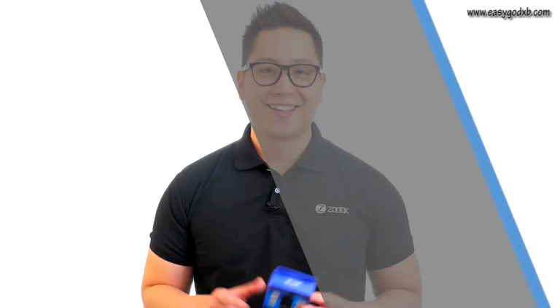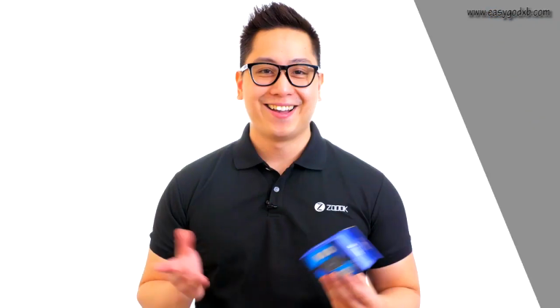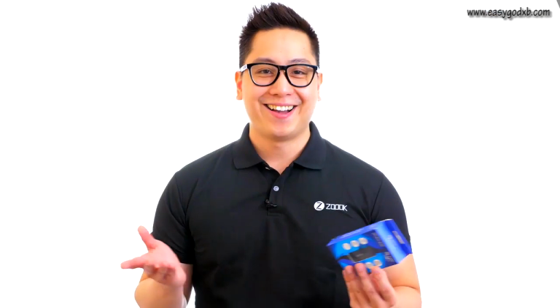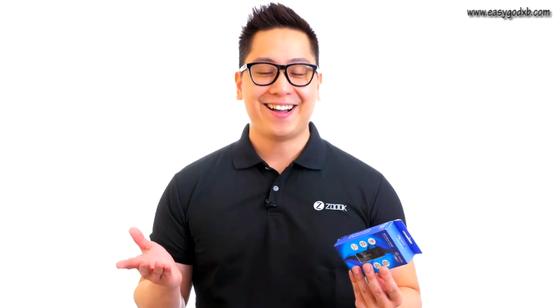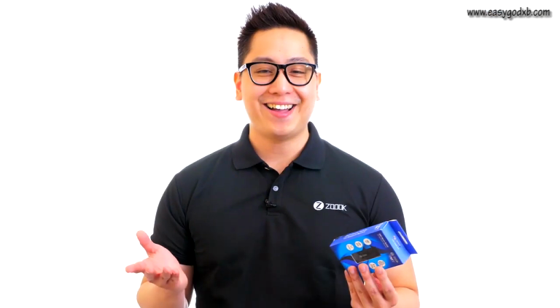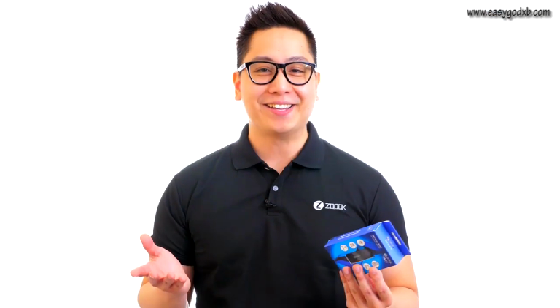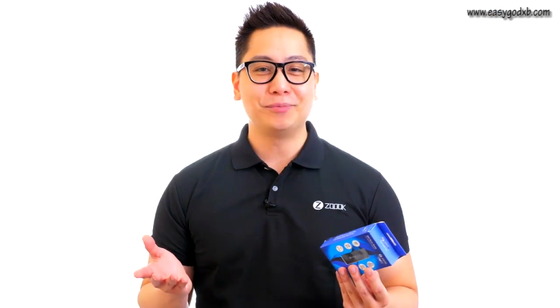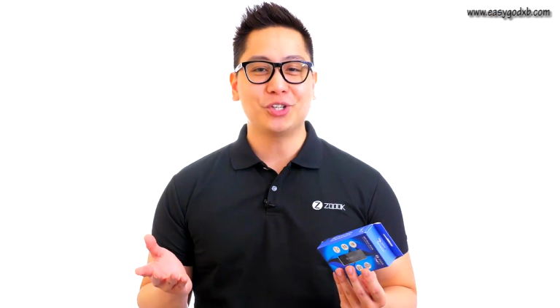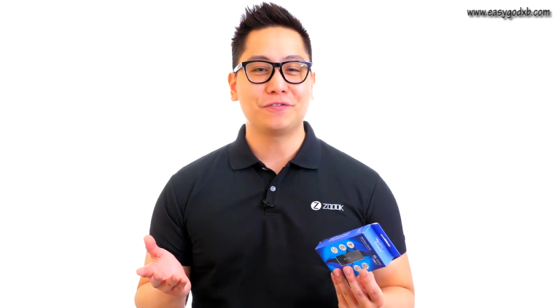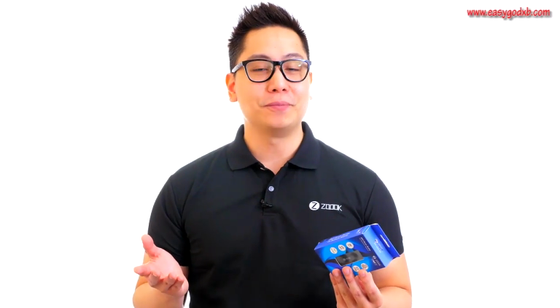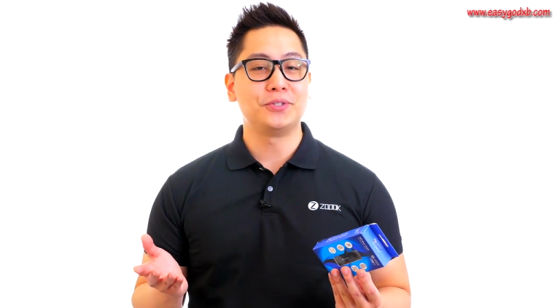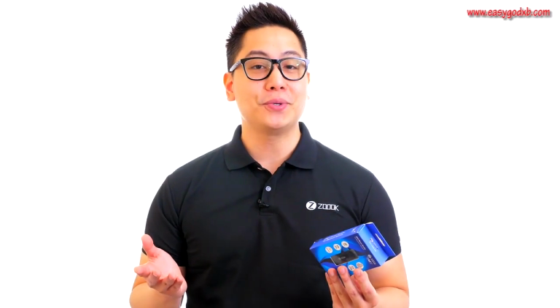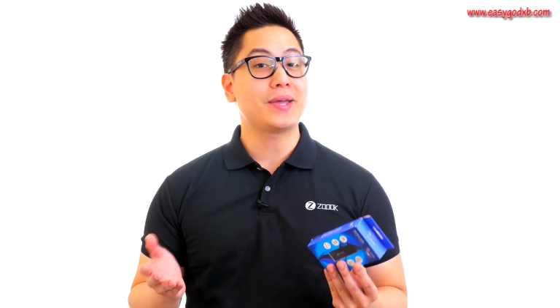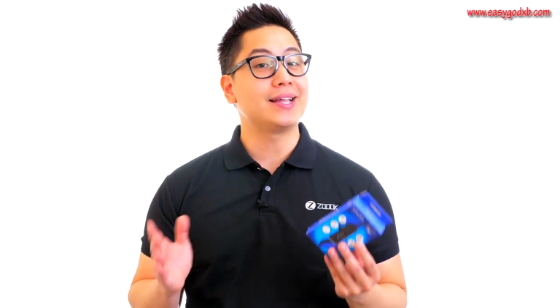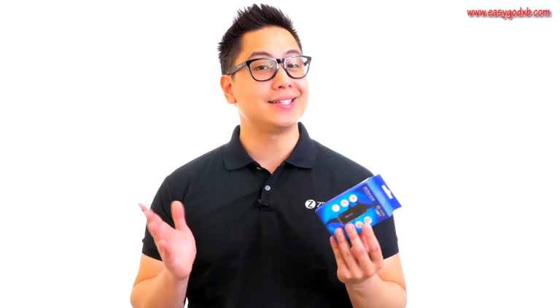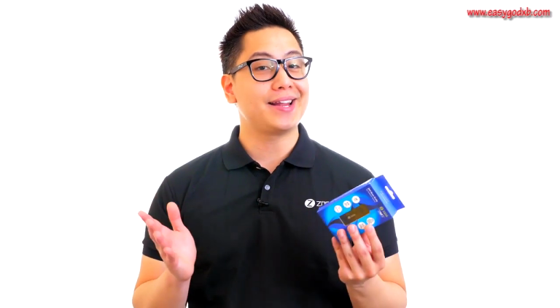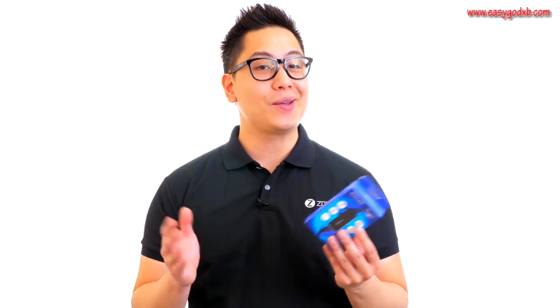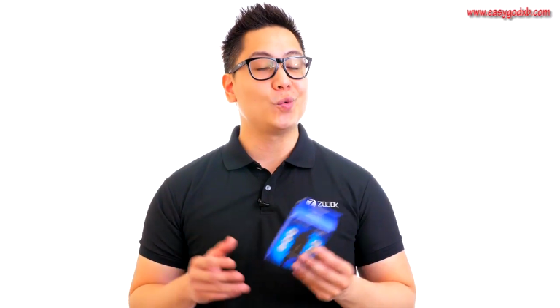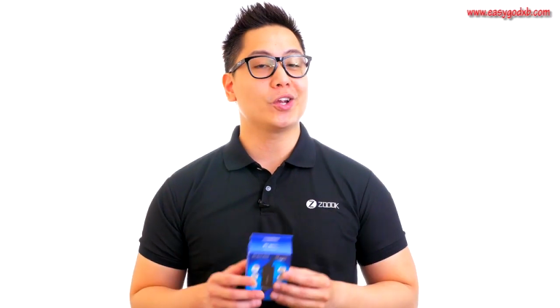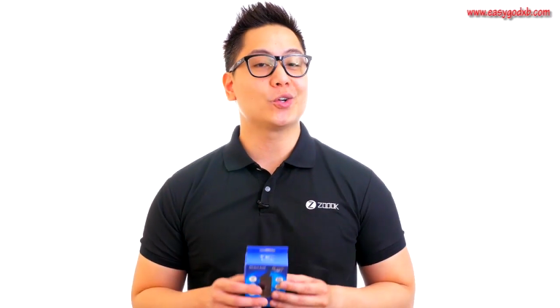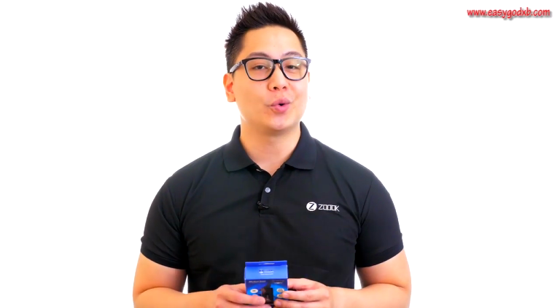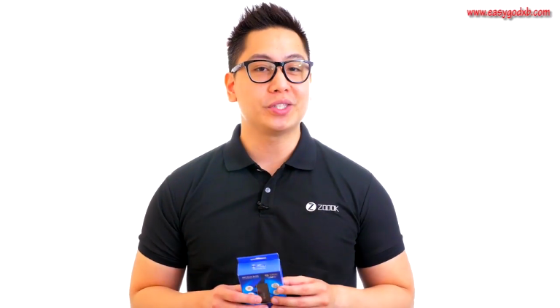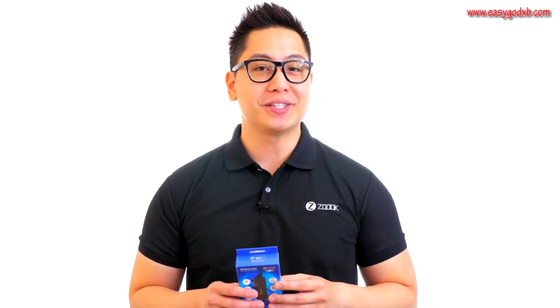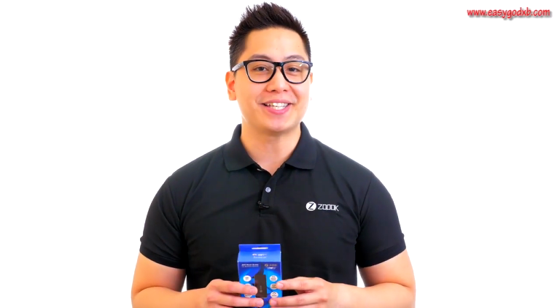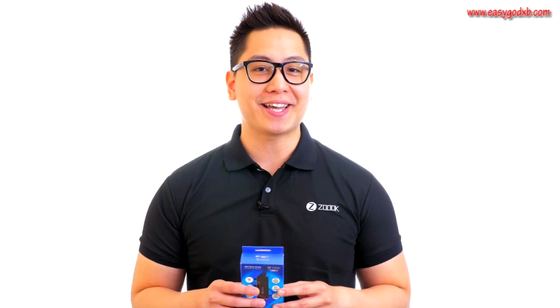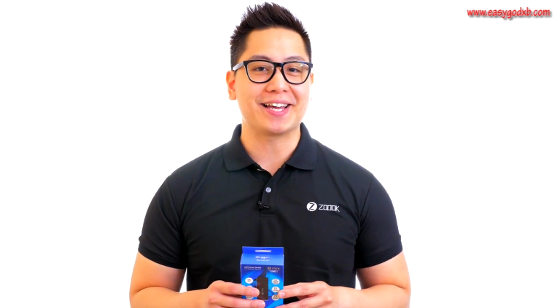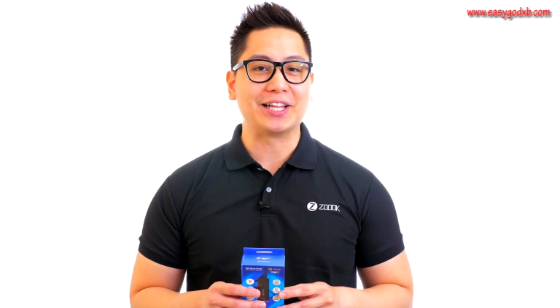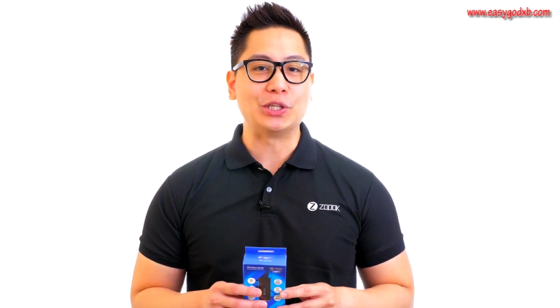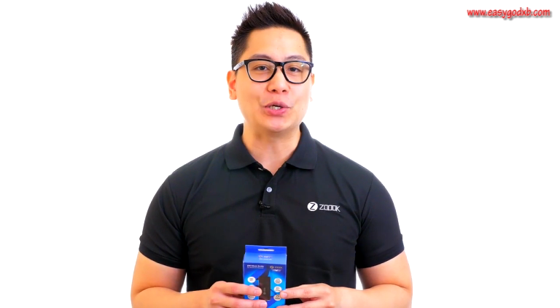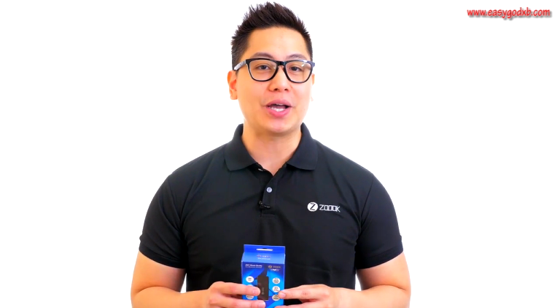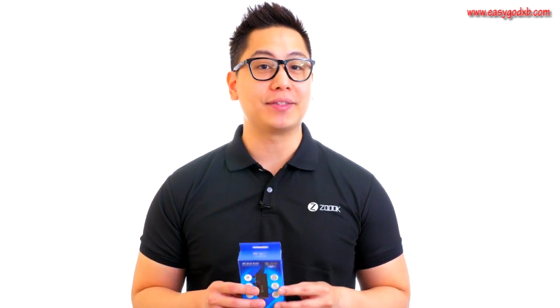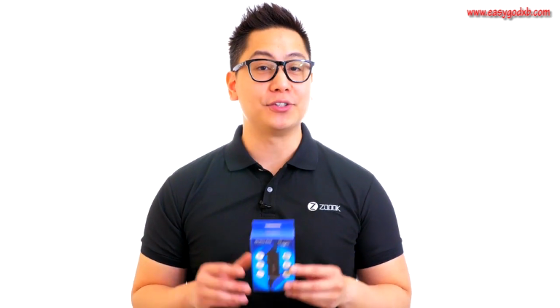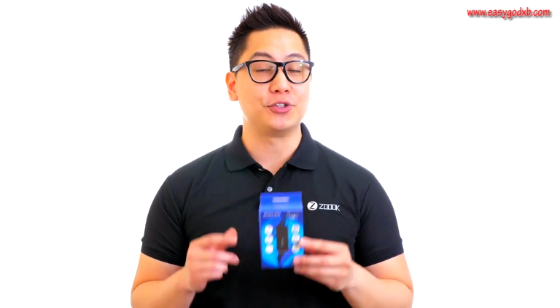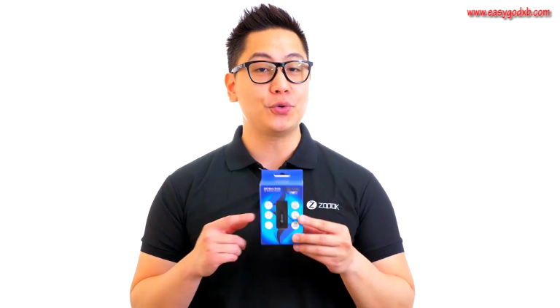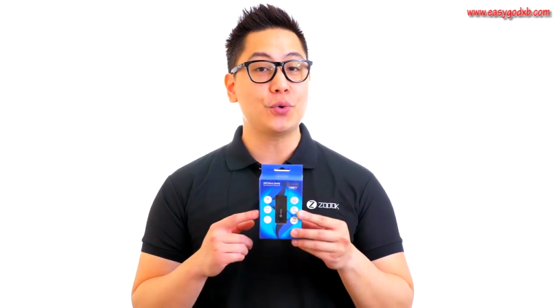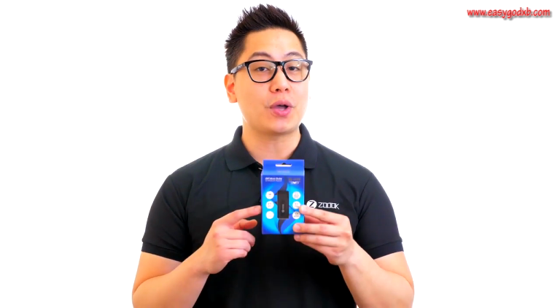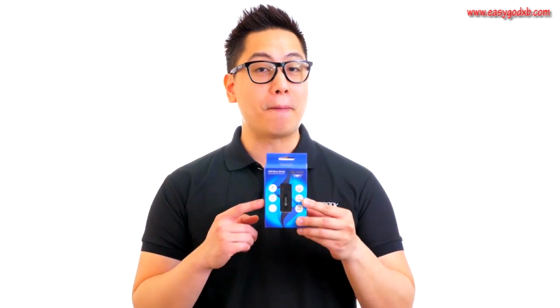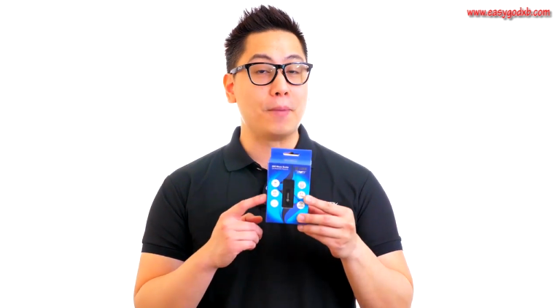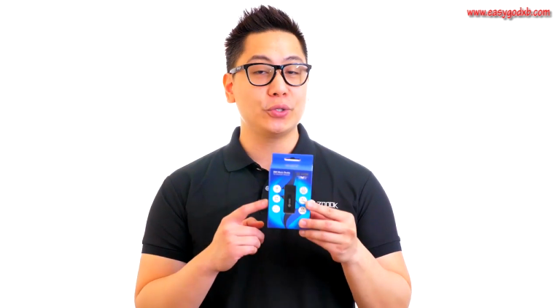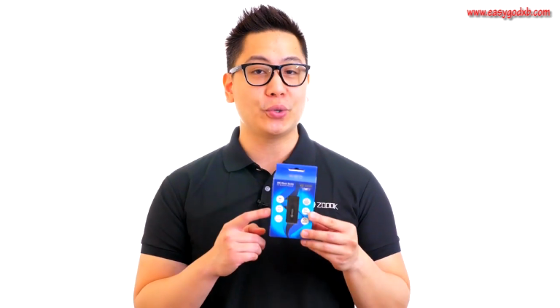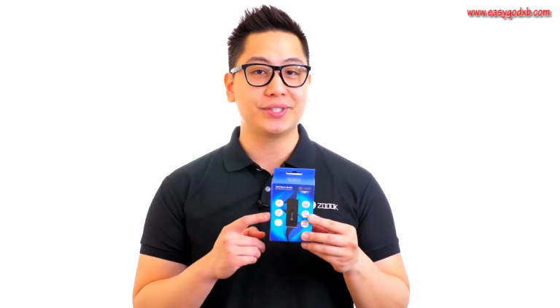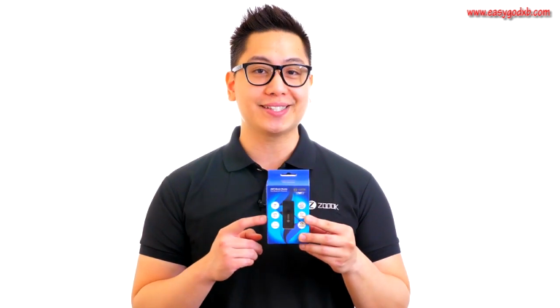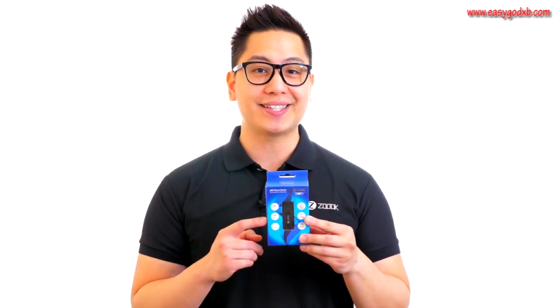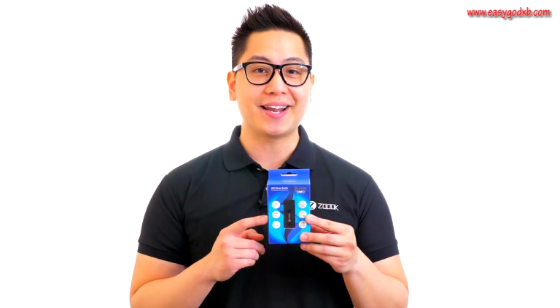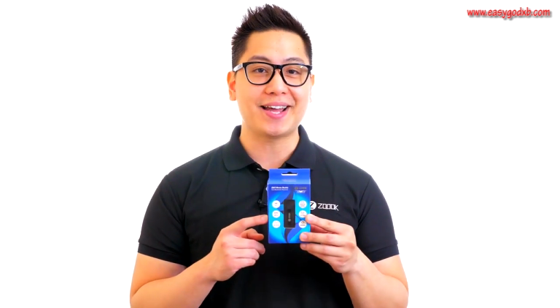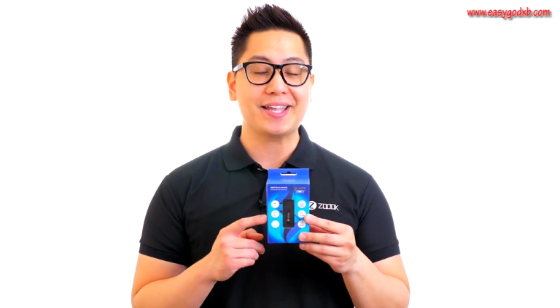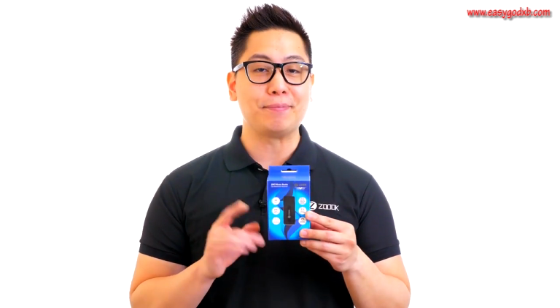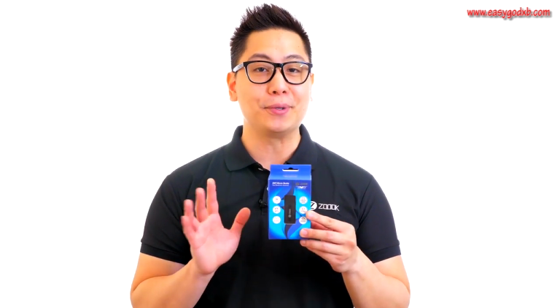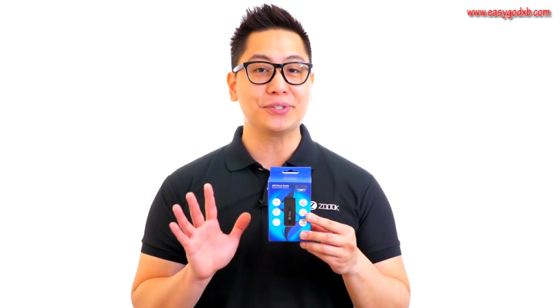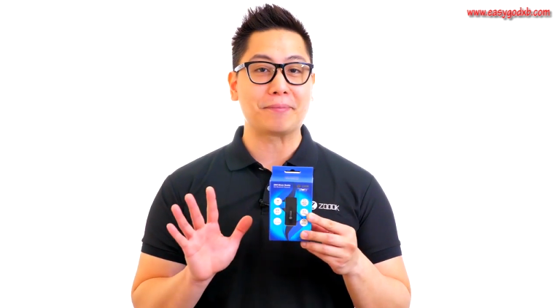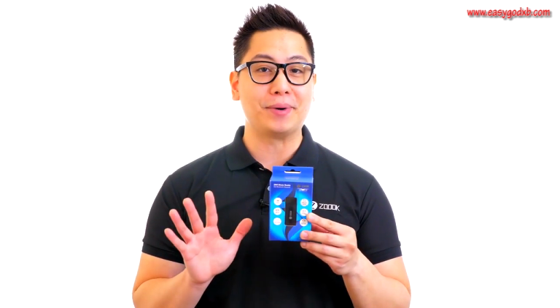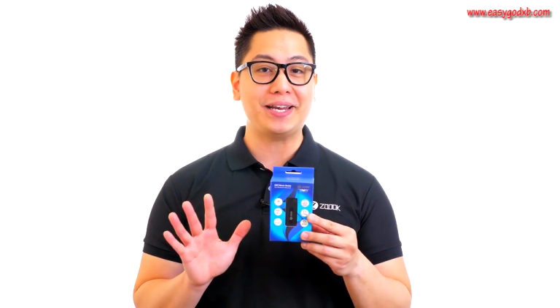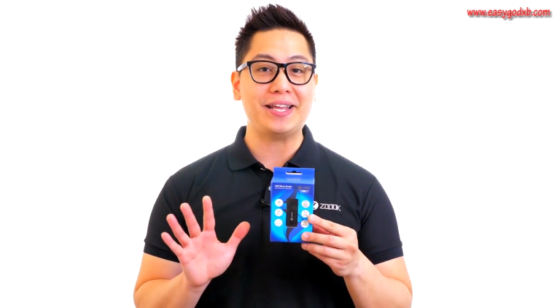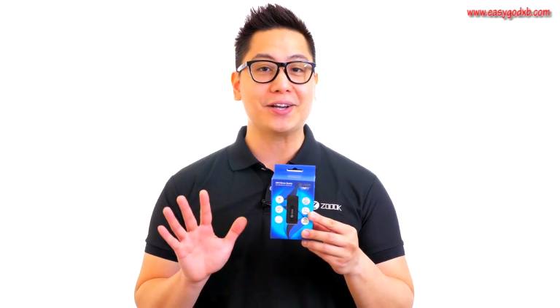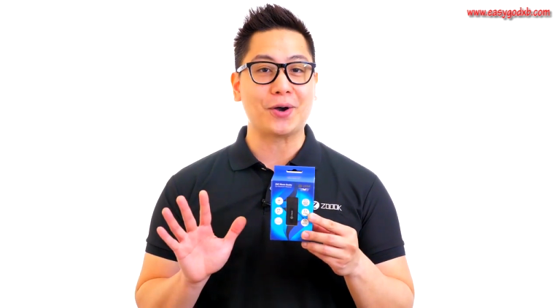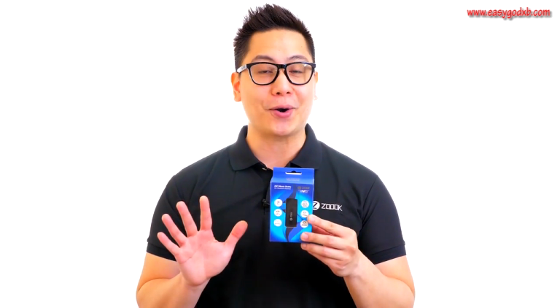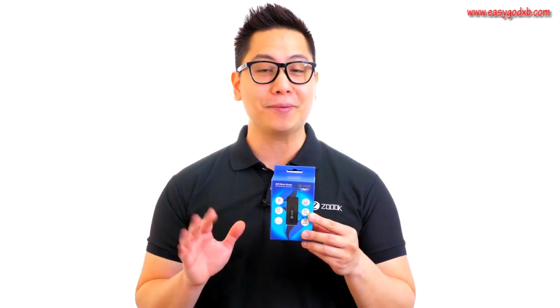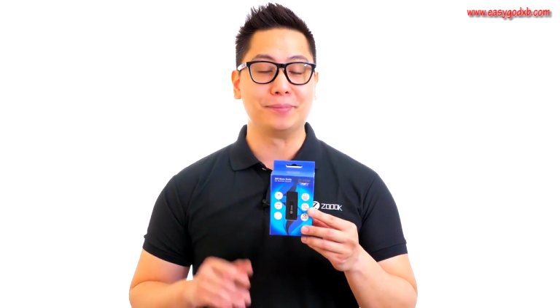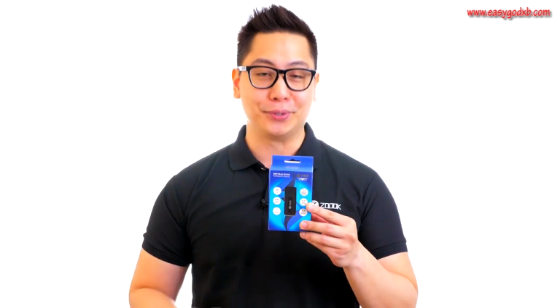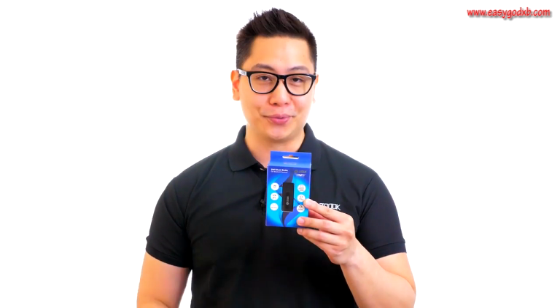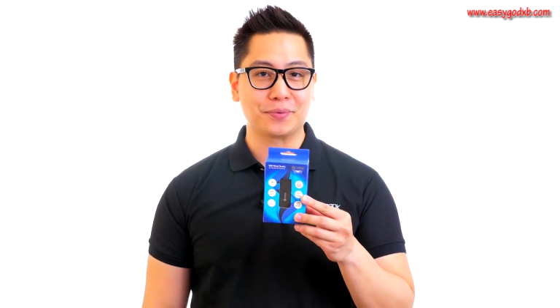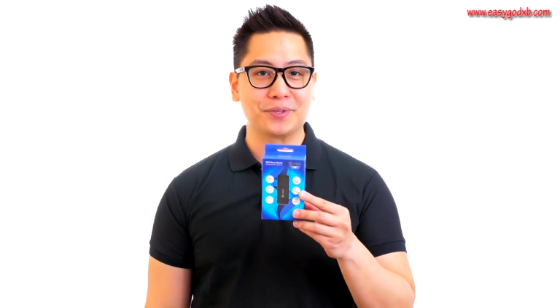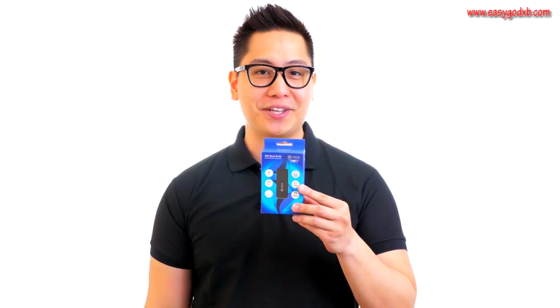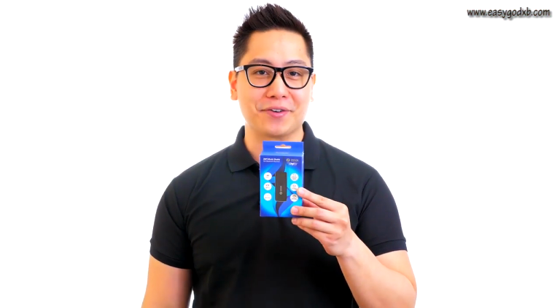Hi, I'm John from ZOOC, and today we're going to be taking a look at the ZOOC Moto69 Music Buddy car Bluetooth receiver.